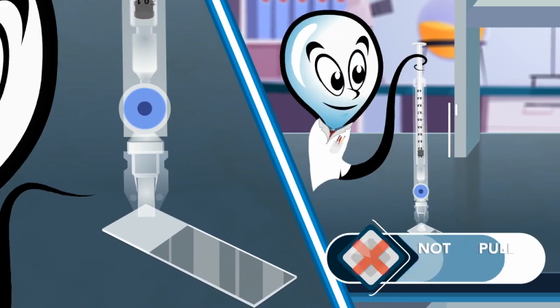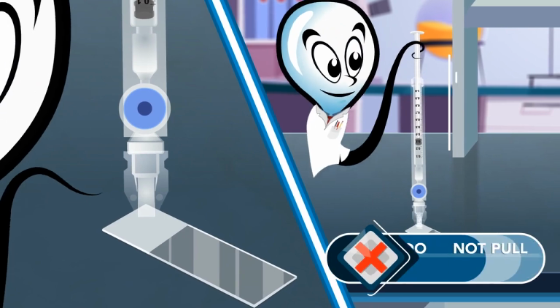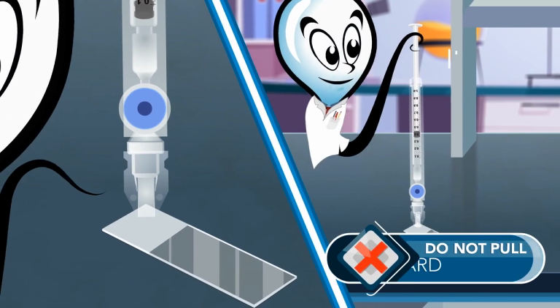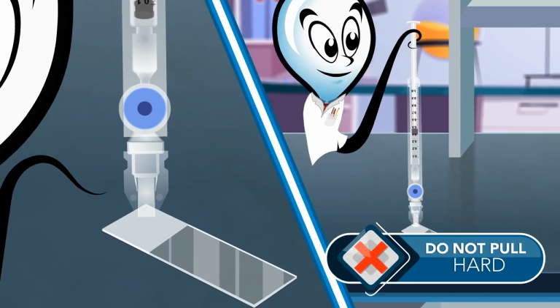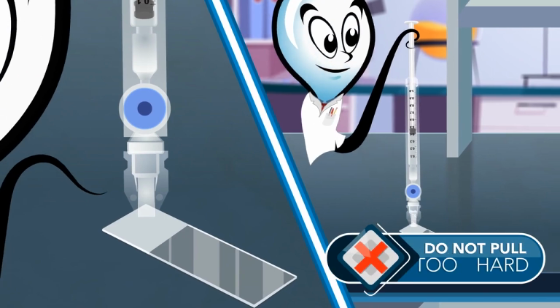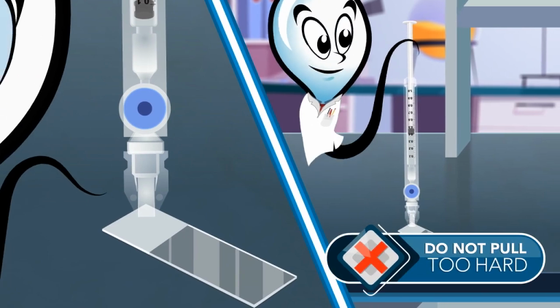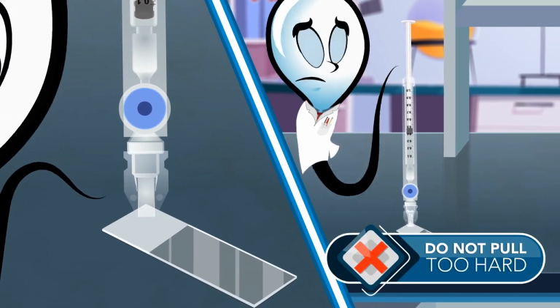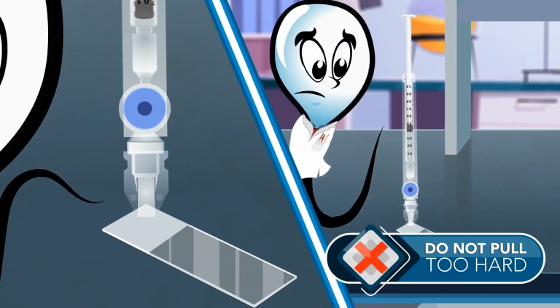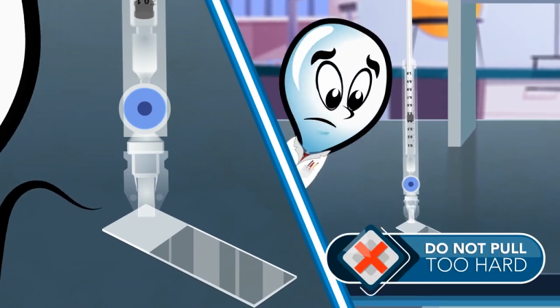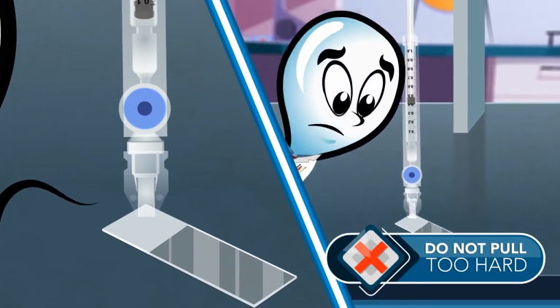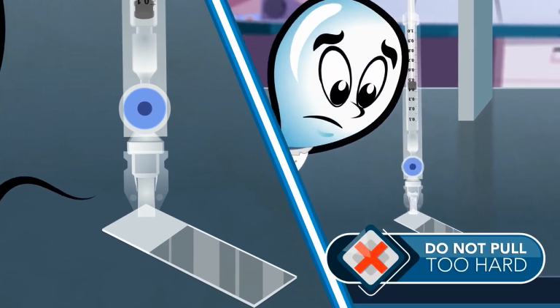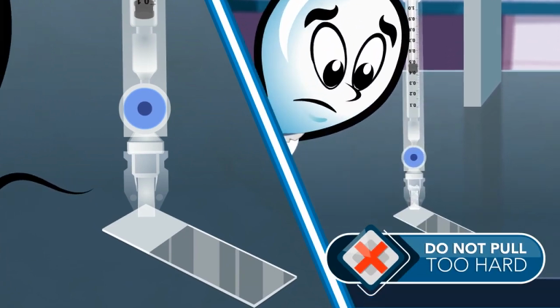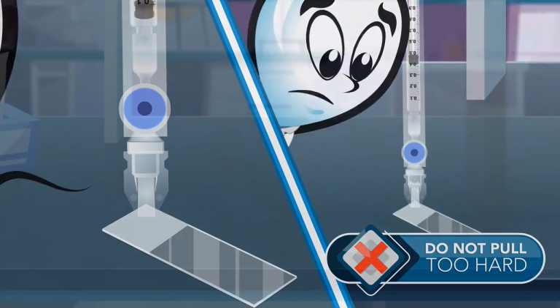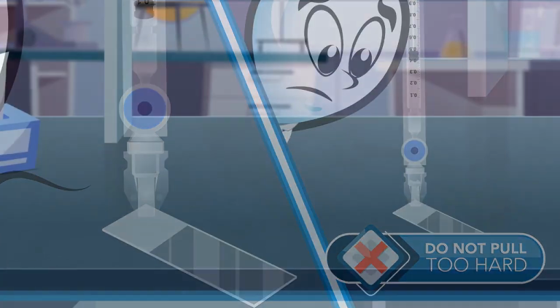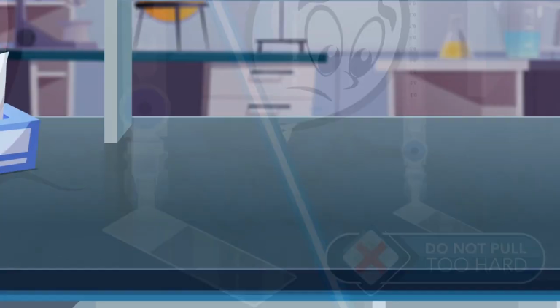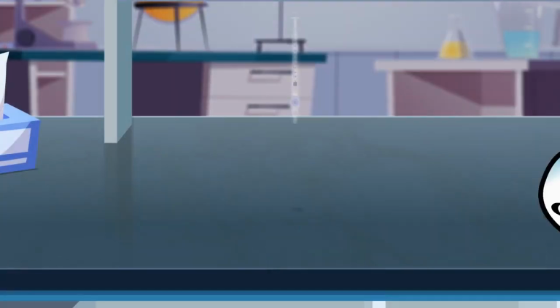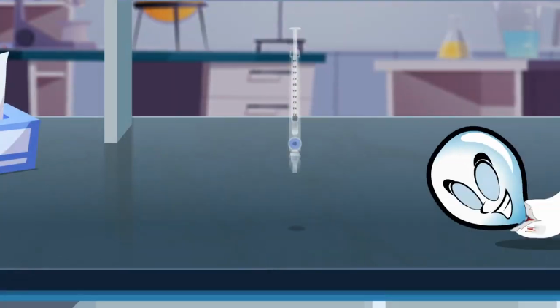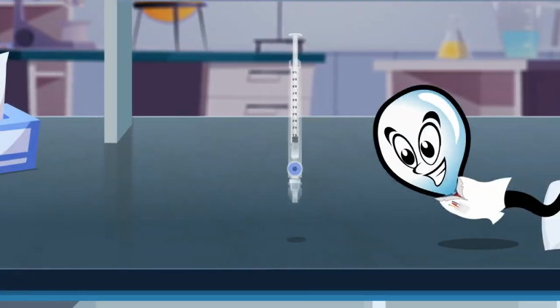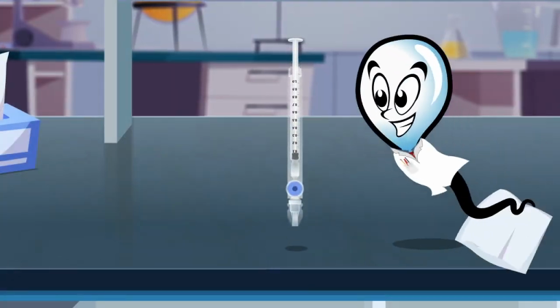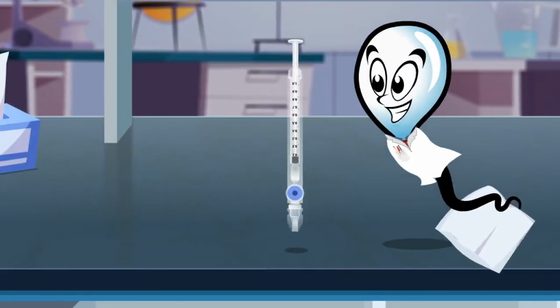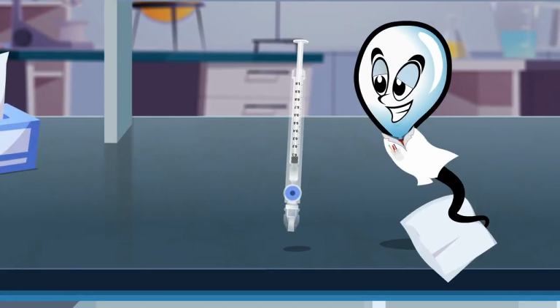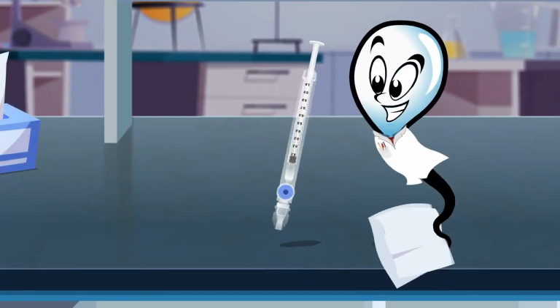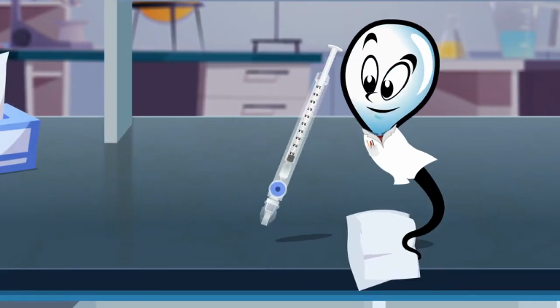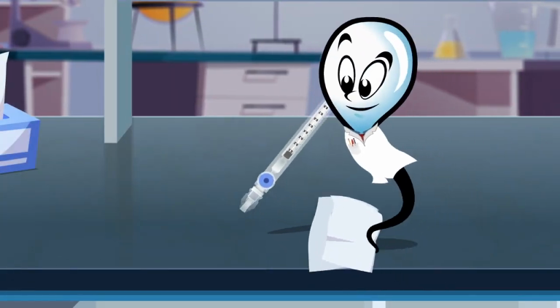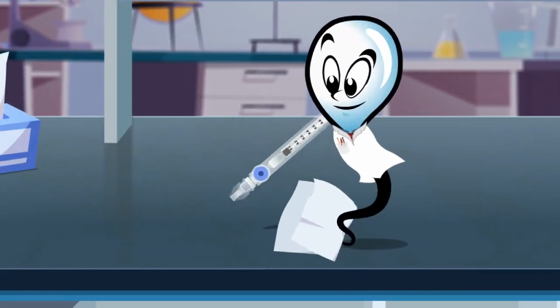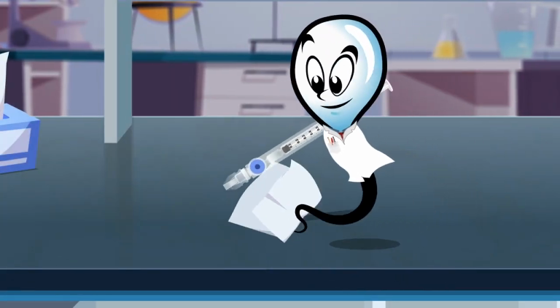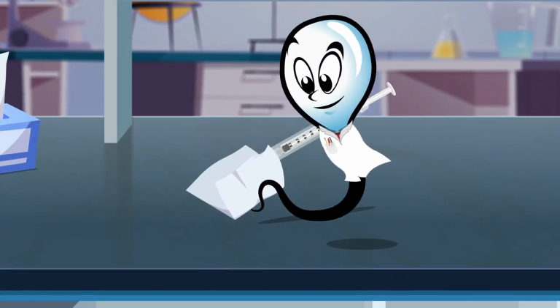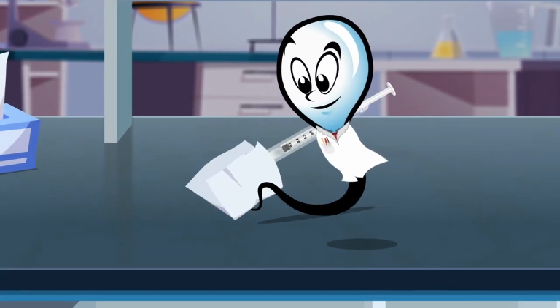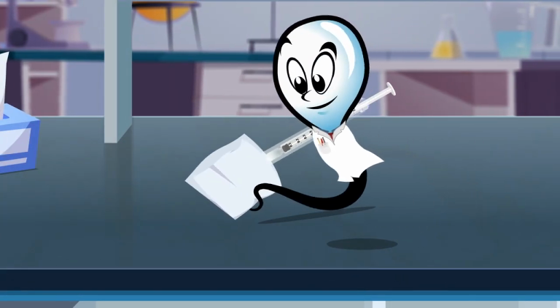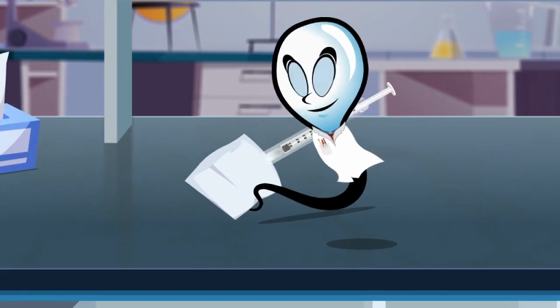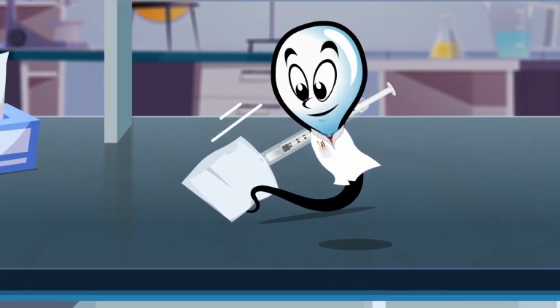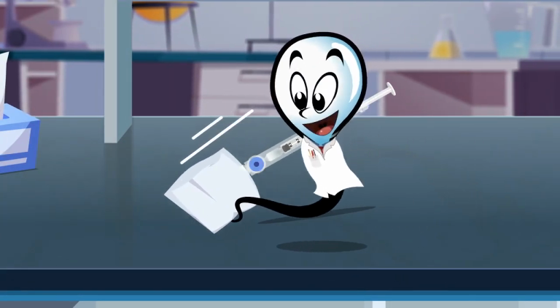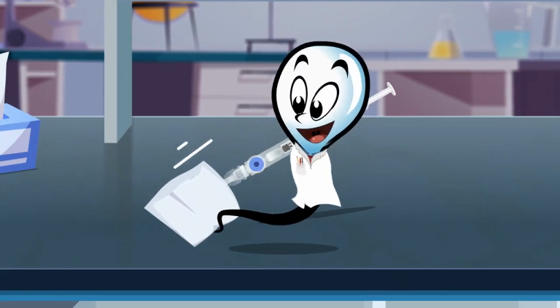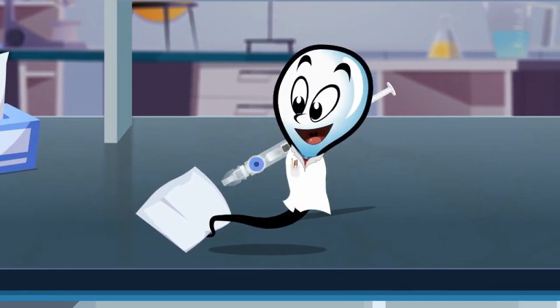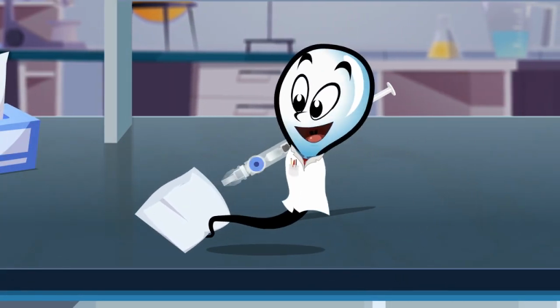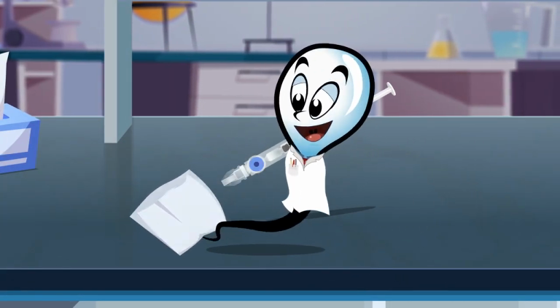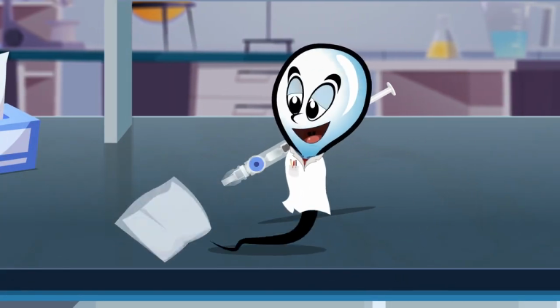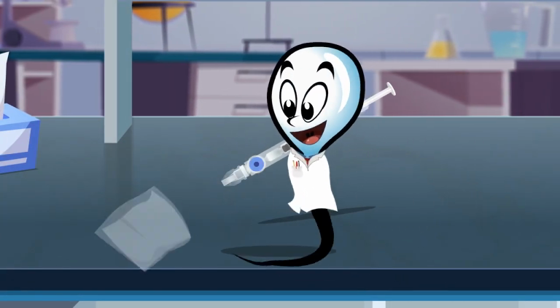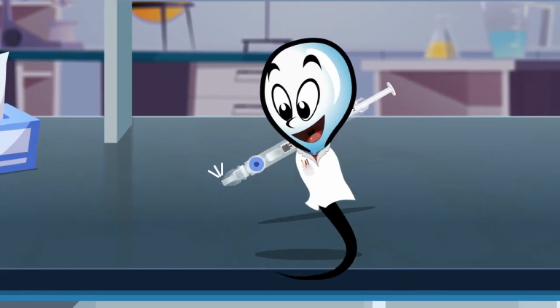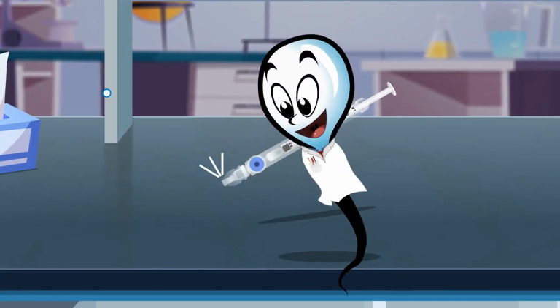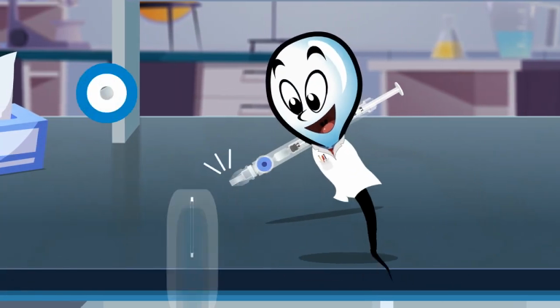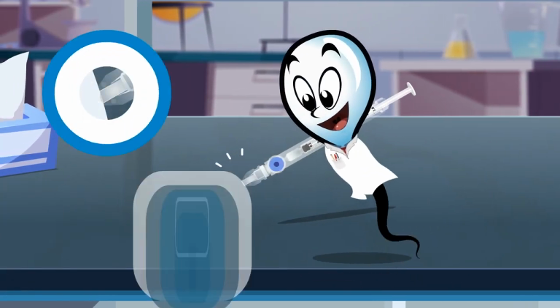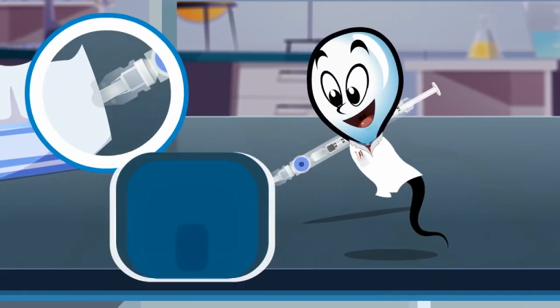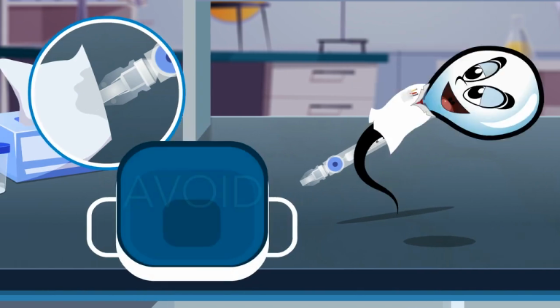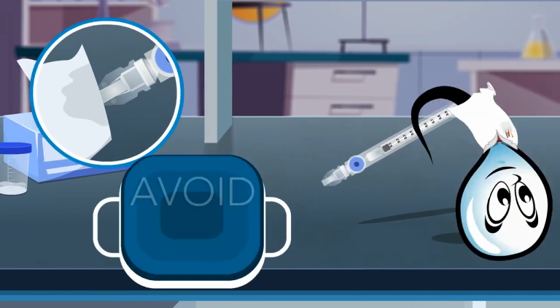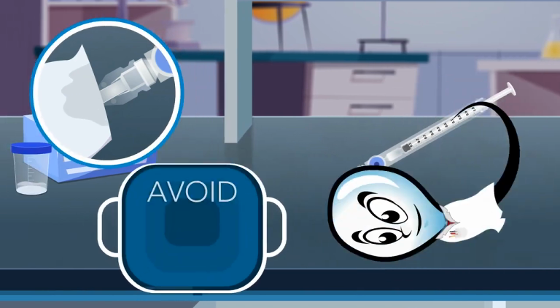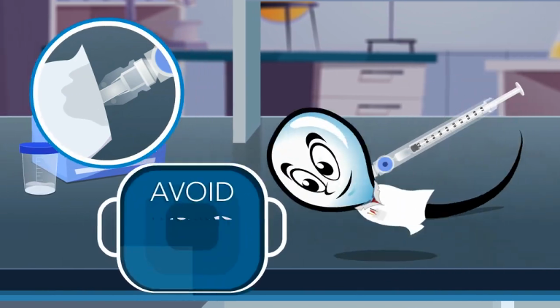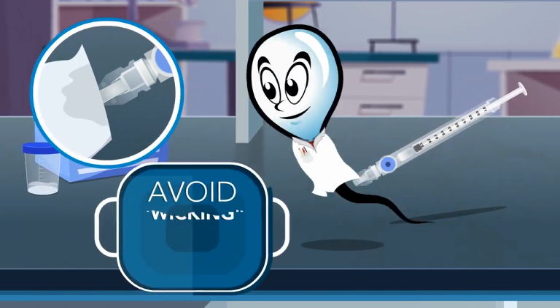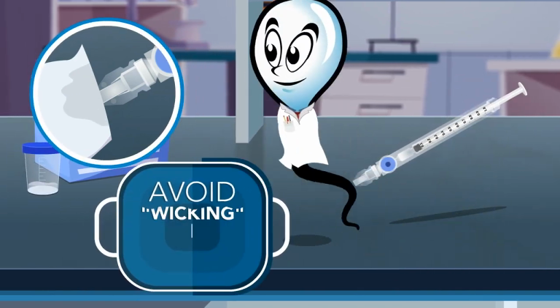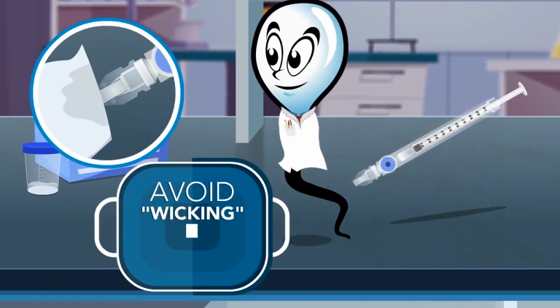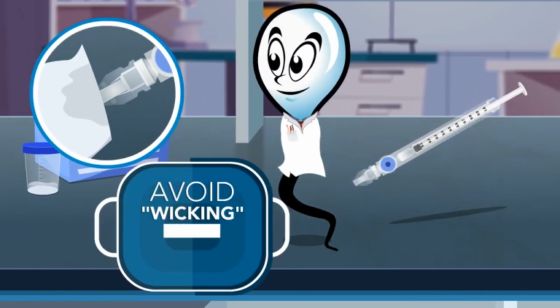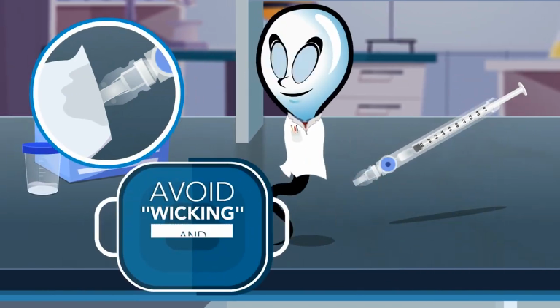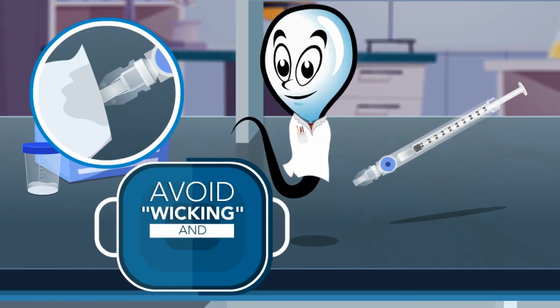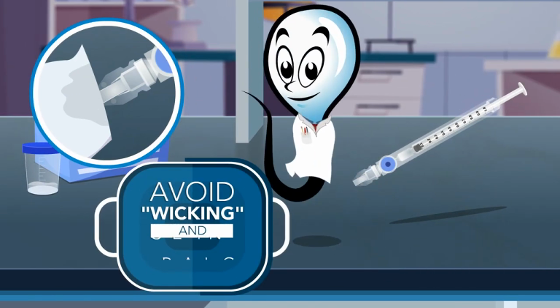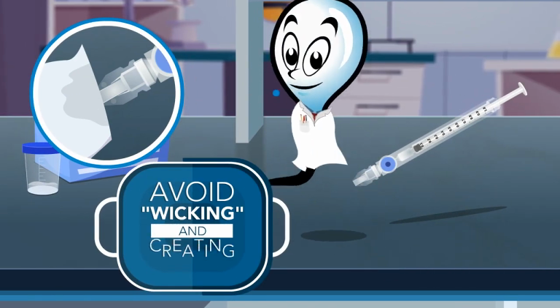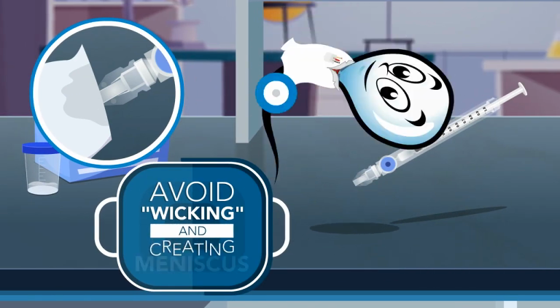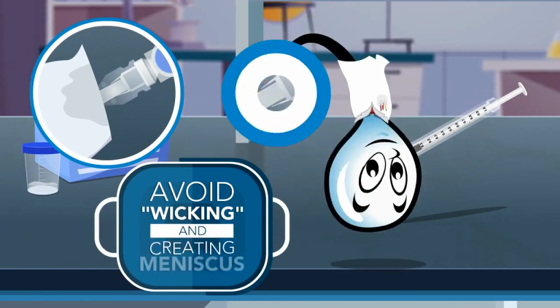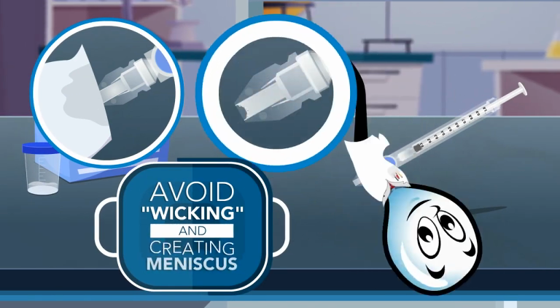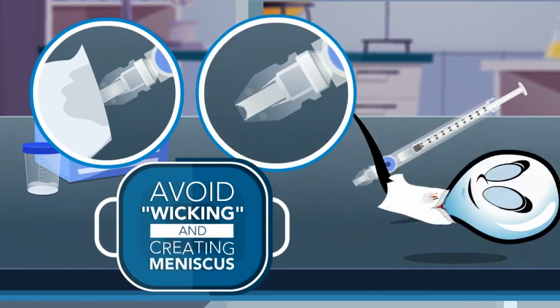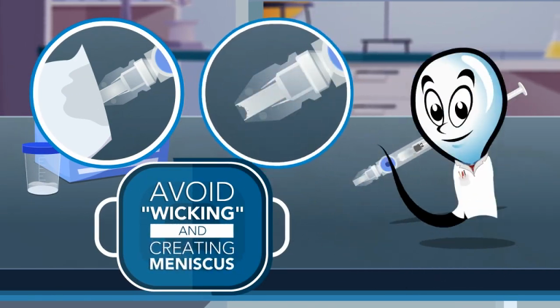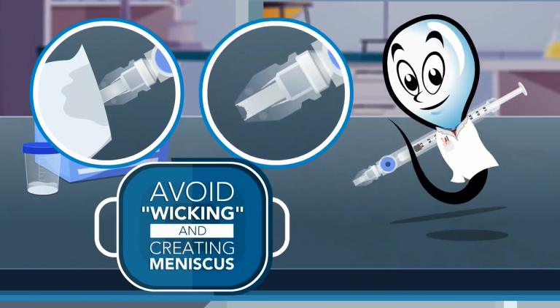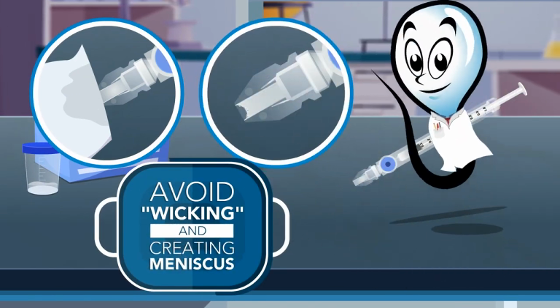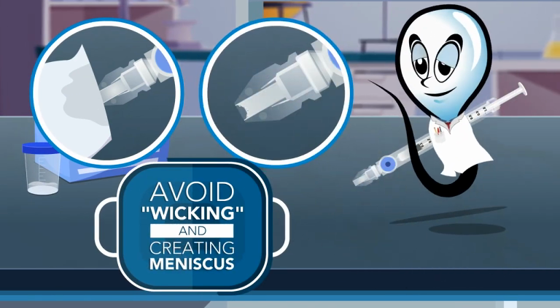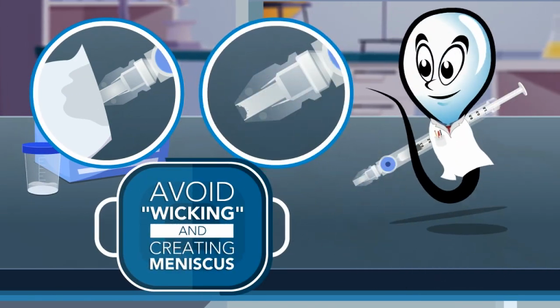Do not pull too hard. Thoroughly wipe the capillary tip away from the opening to dry. Avoid wicking the tip and creating a meniscus.